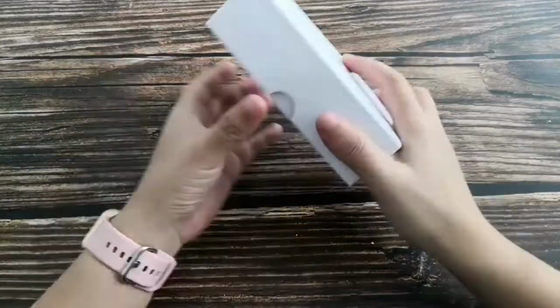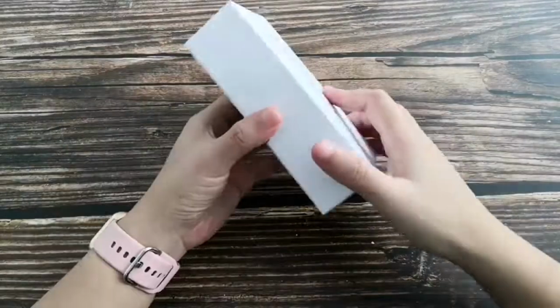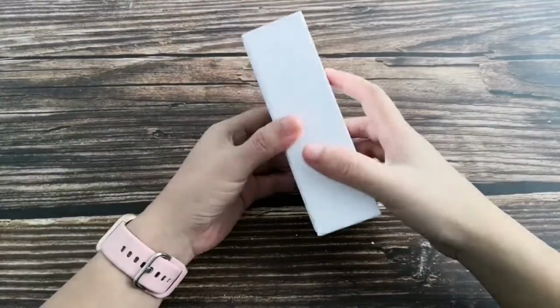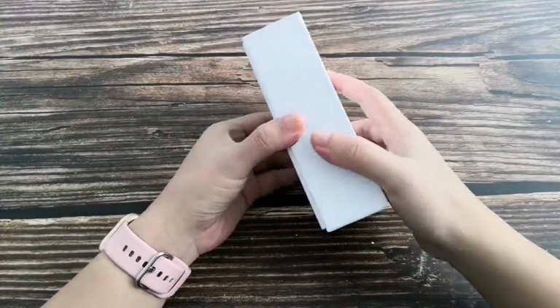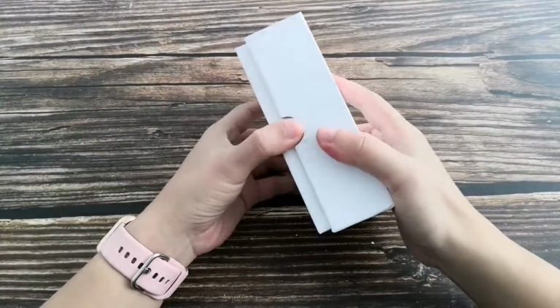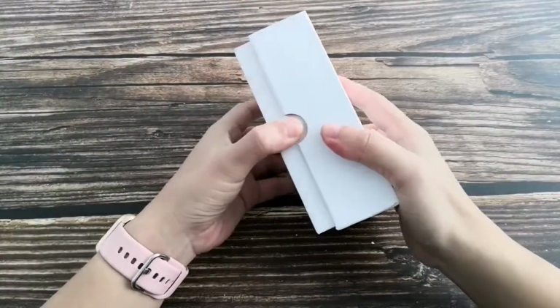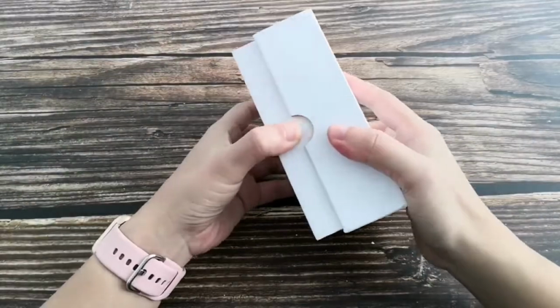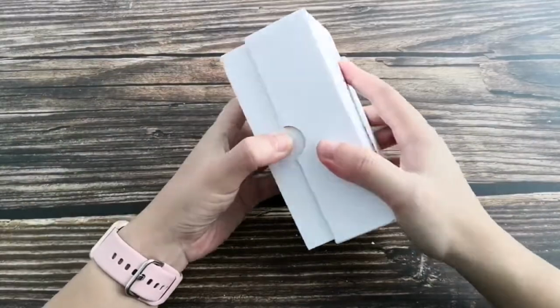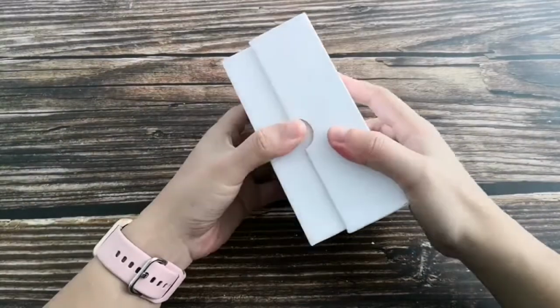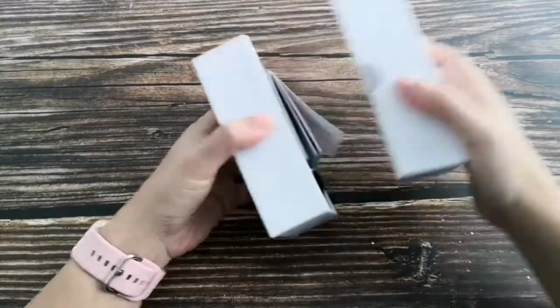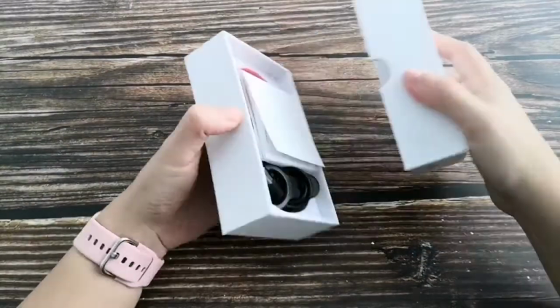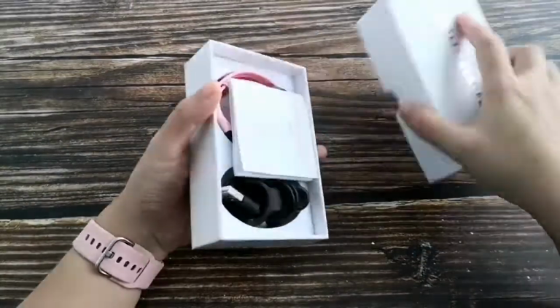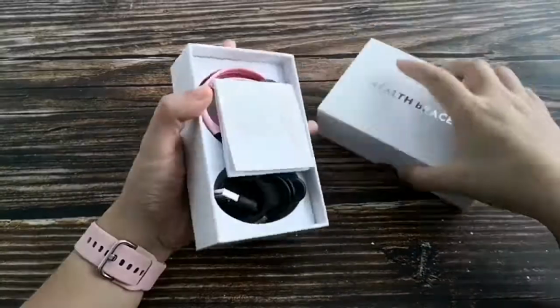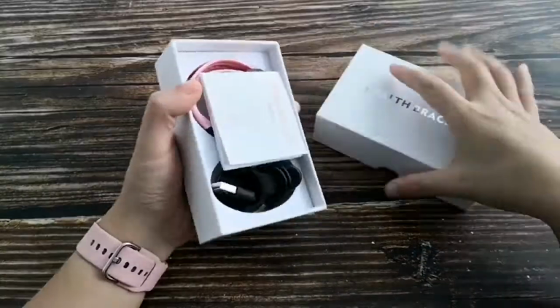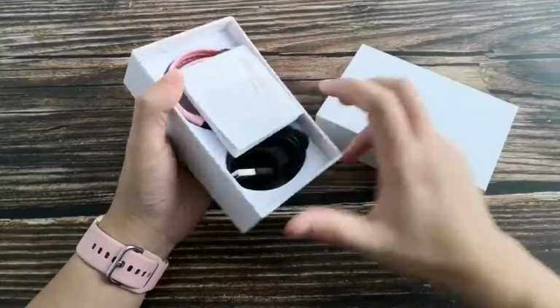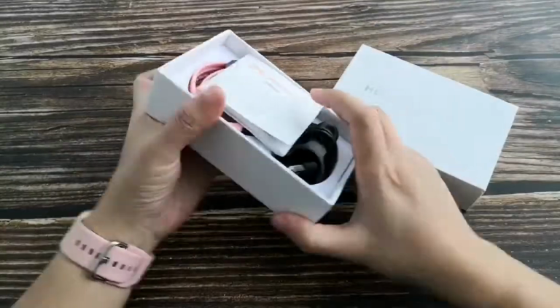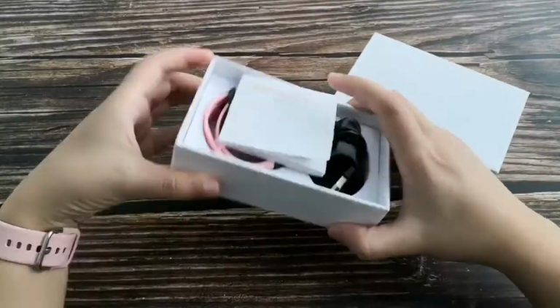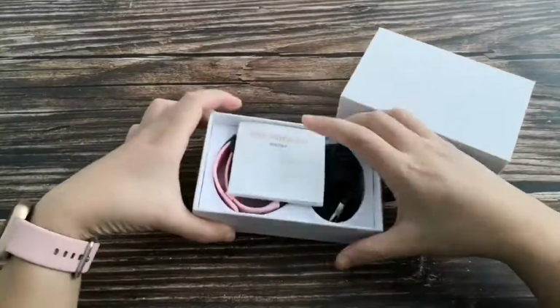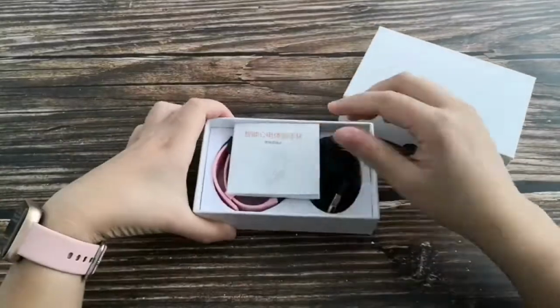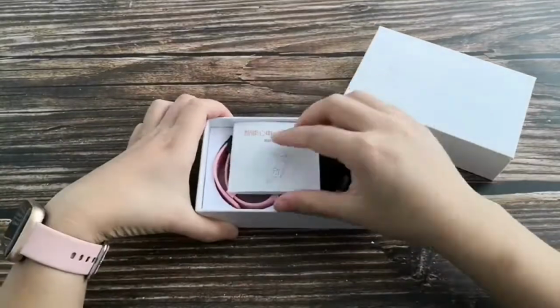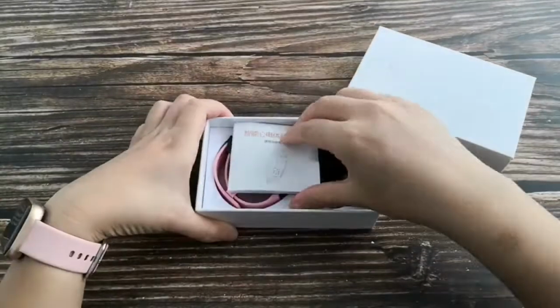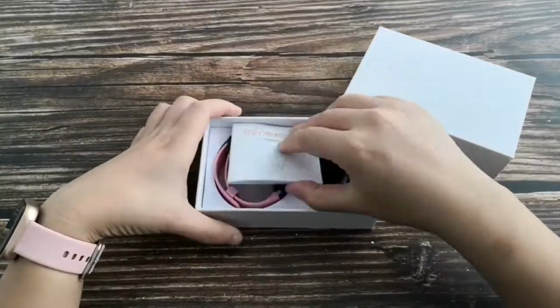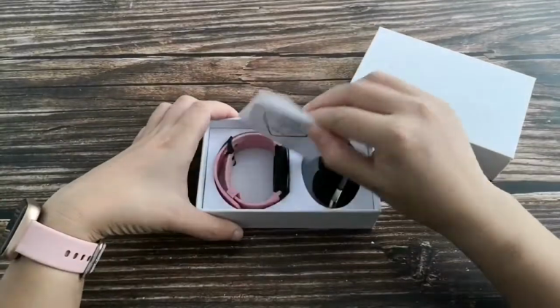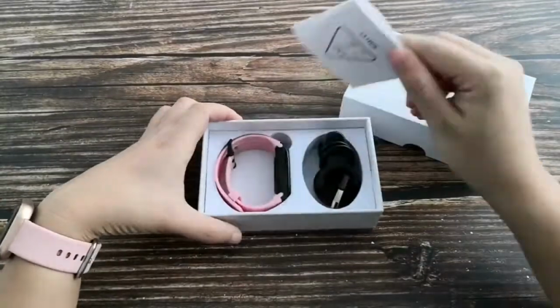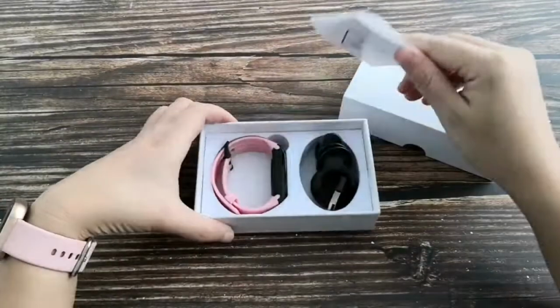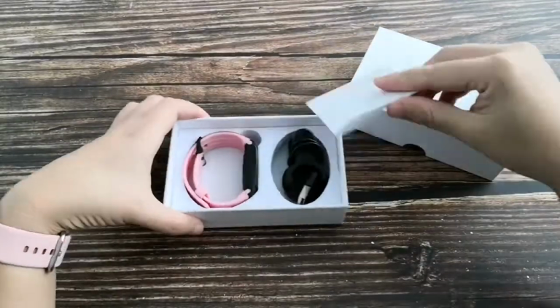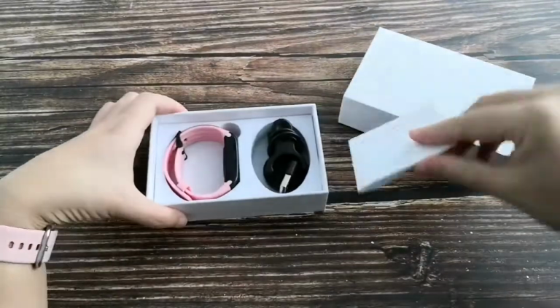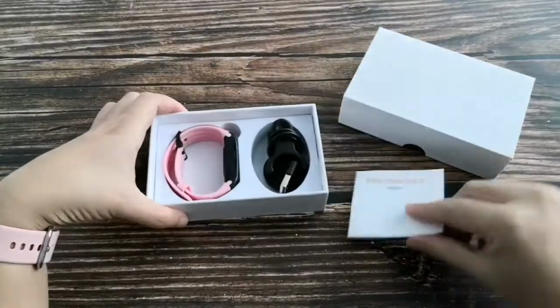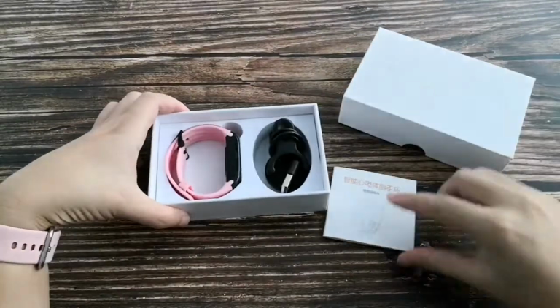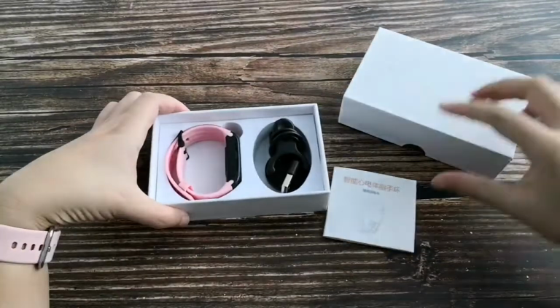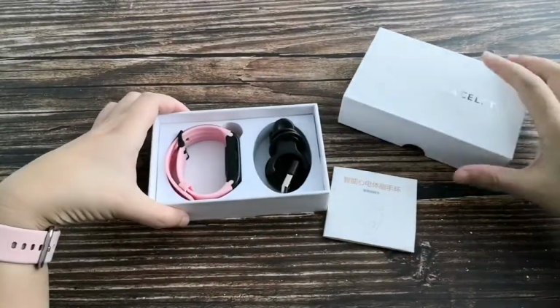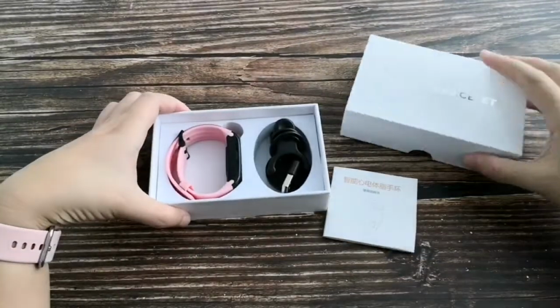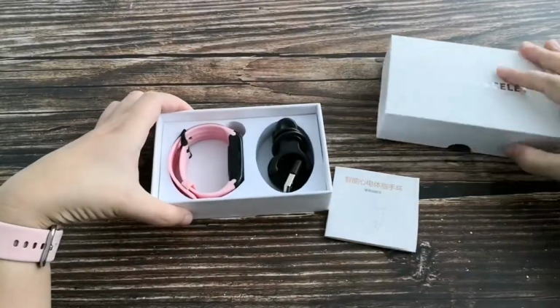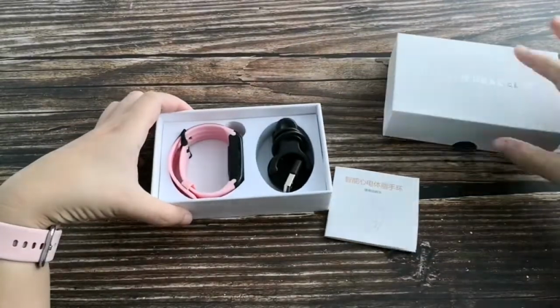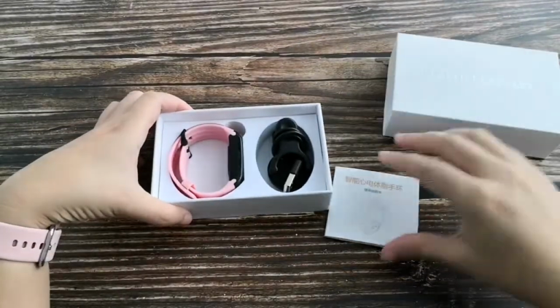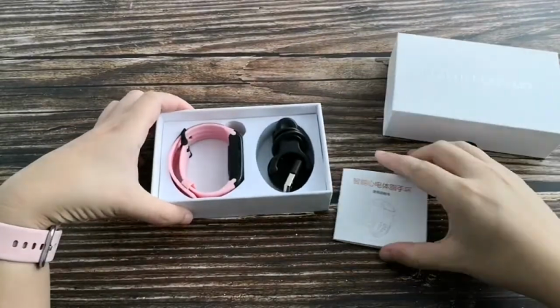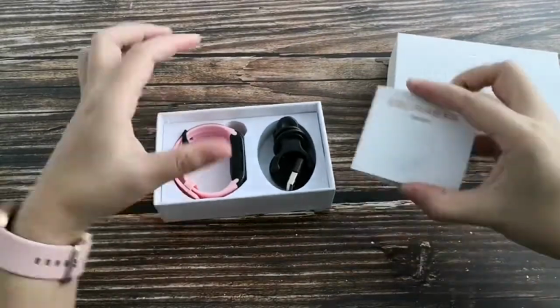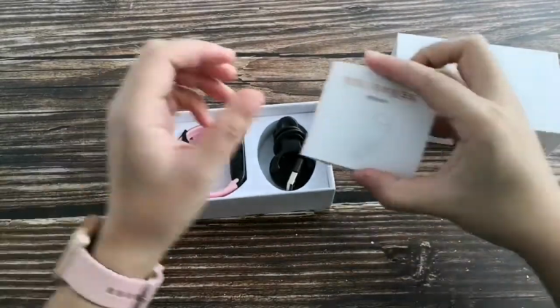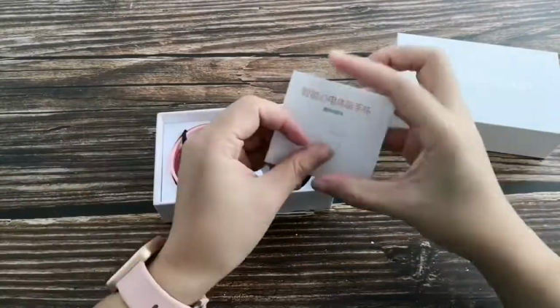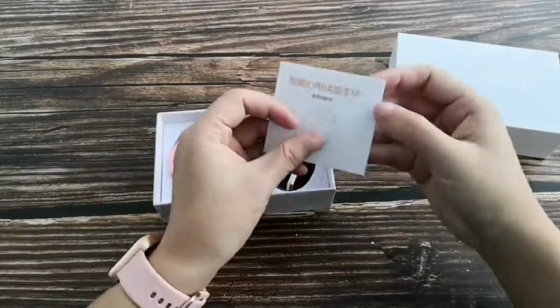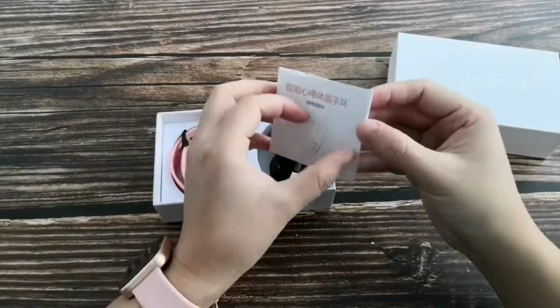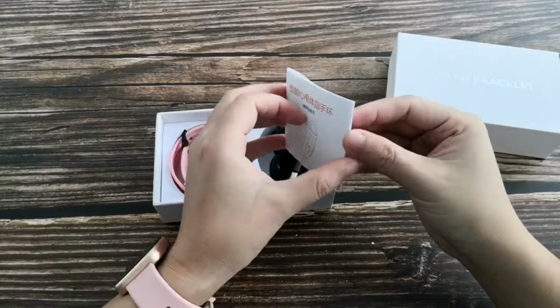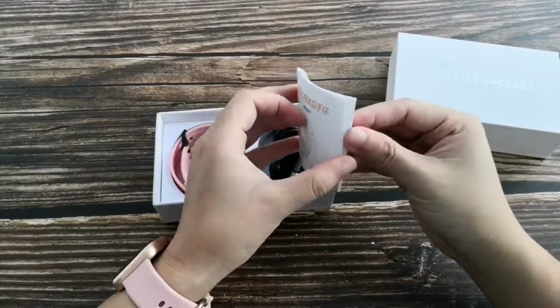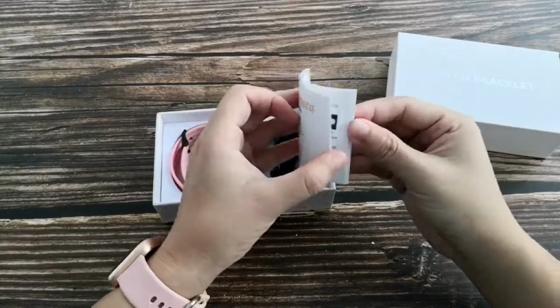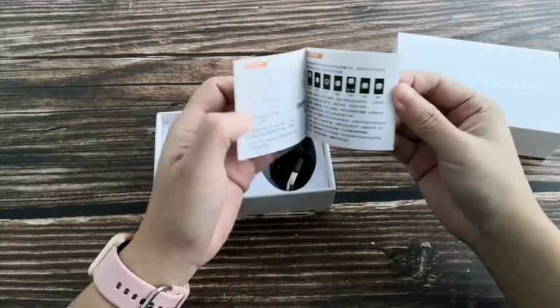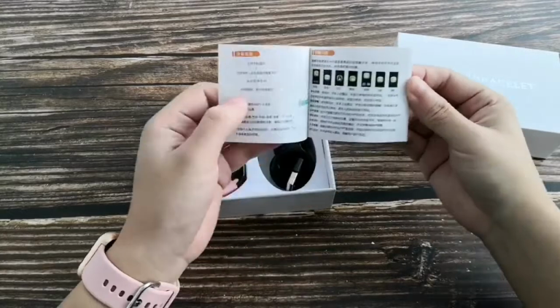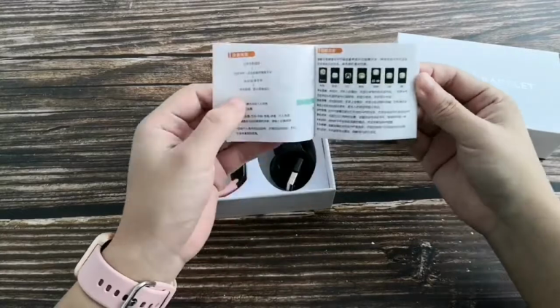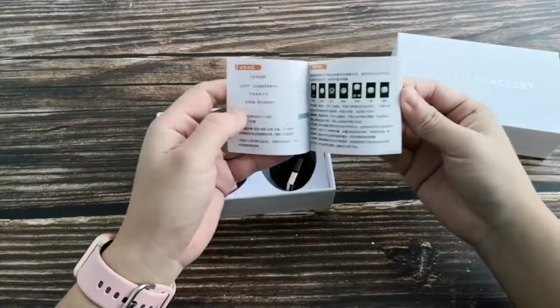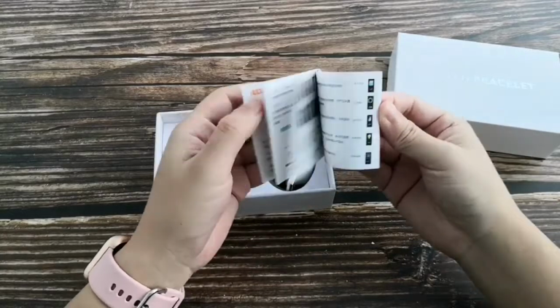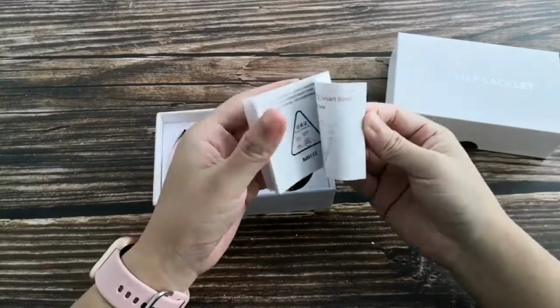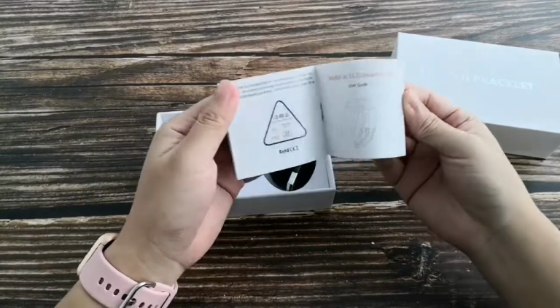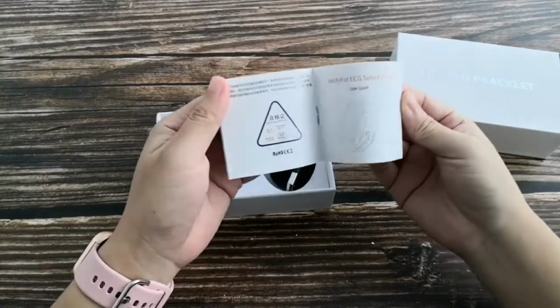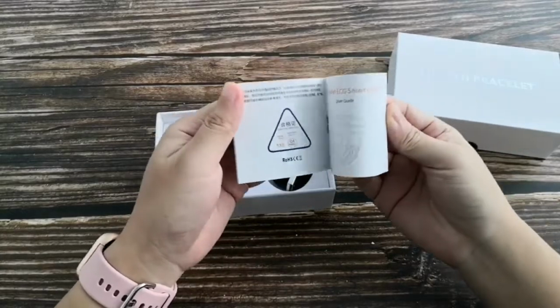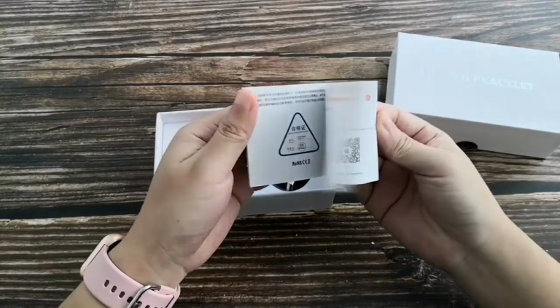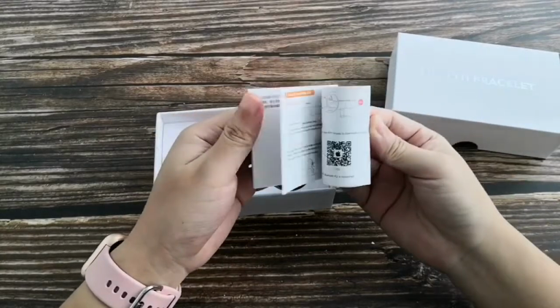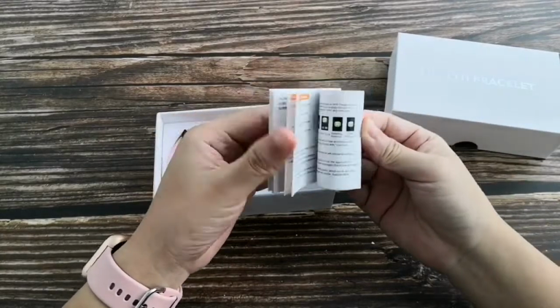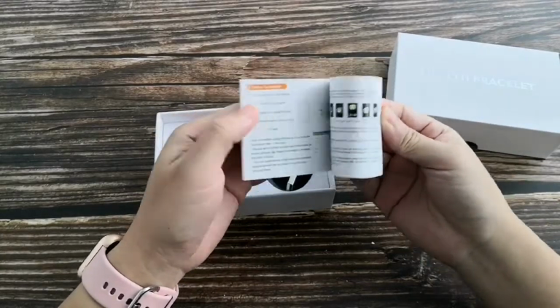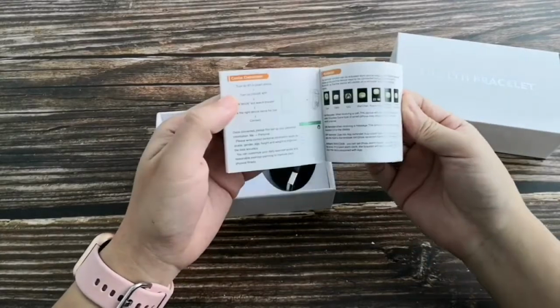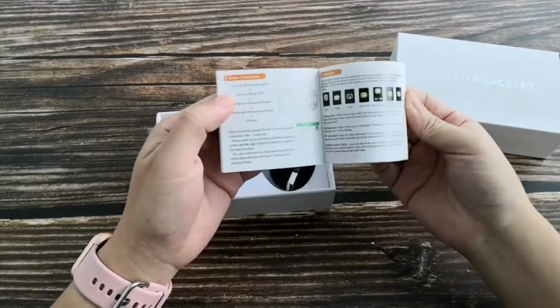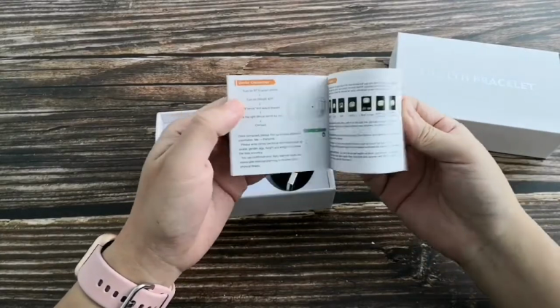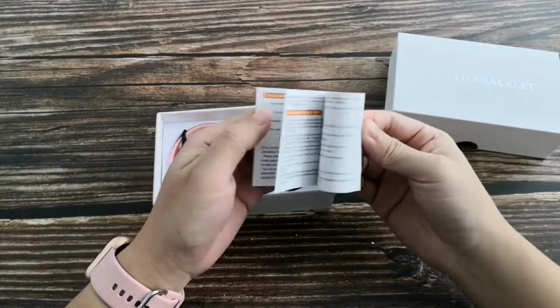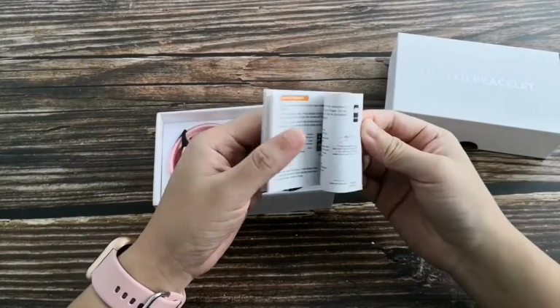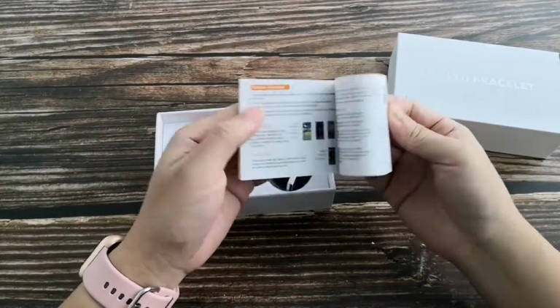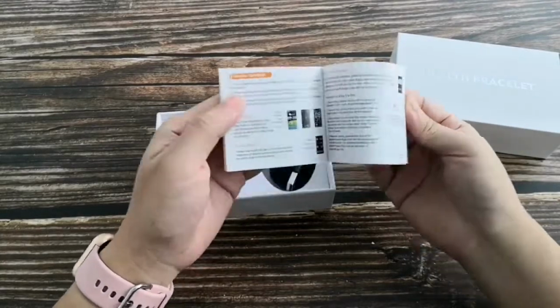This is our new model T9 with ECG and body fat monitoring. The instruction menu is available in Chinese and English versions.